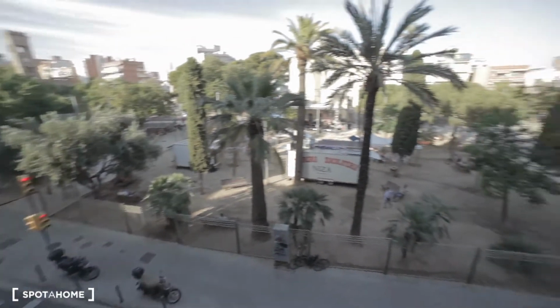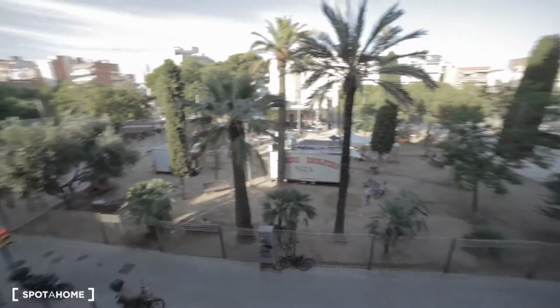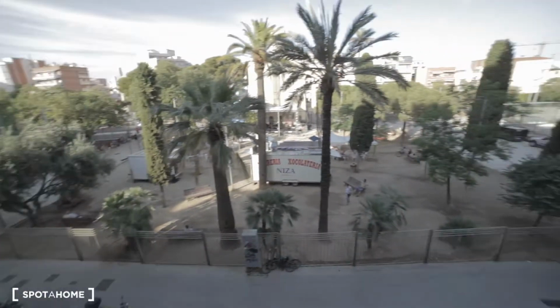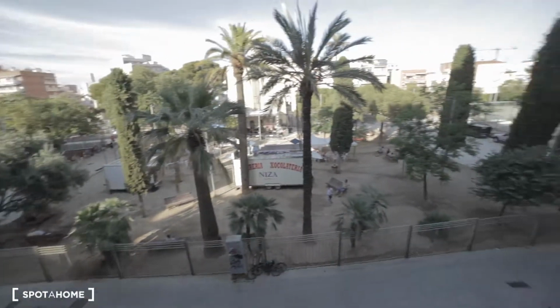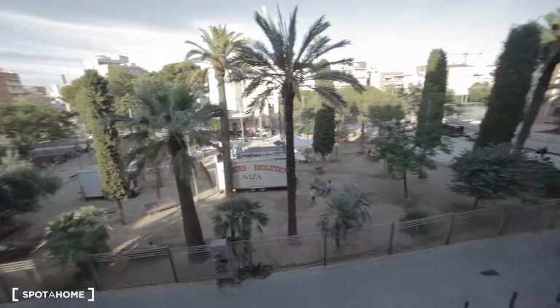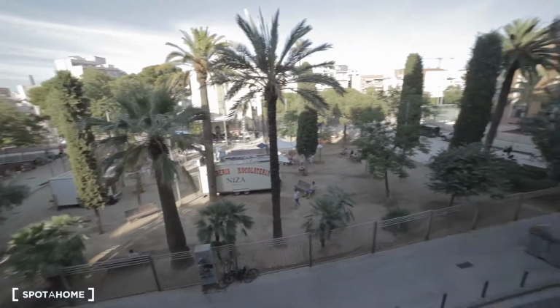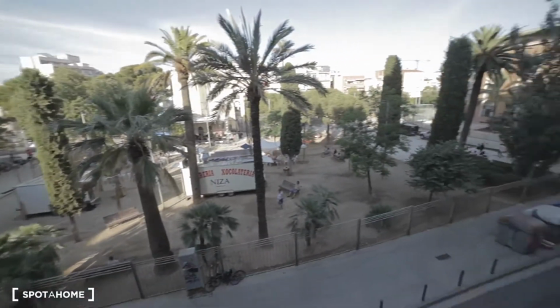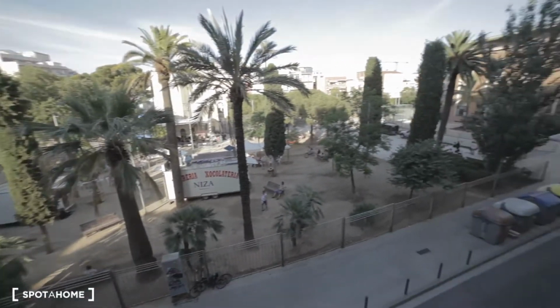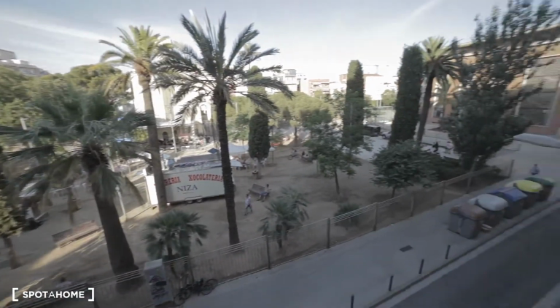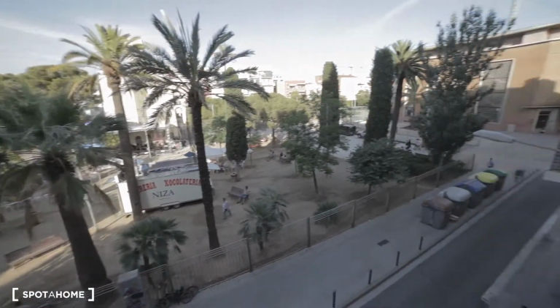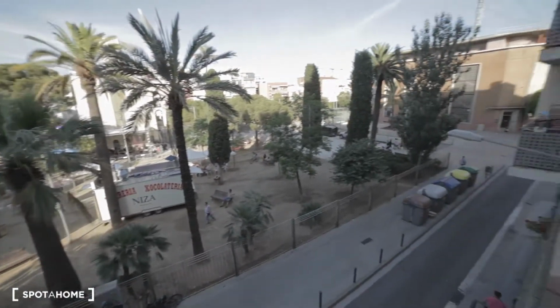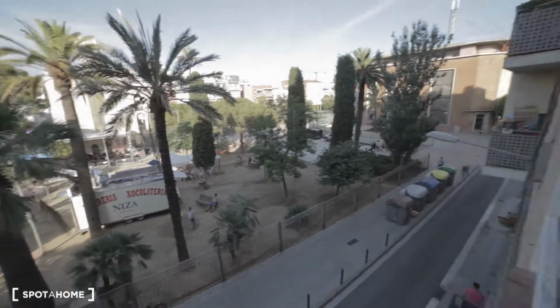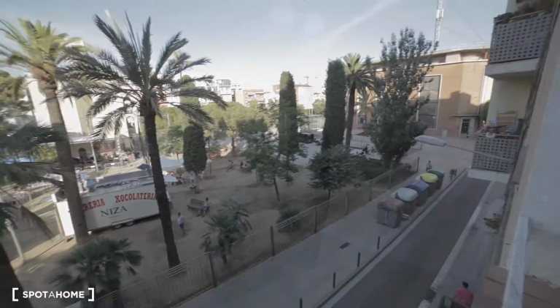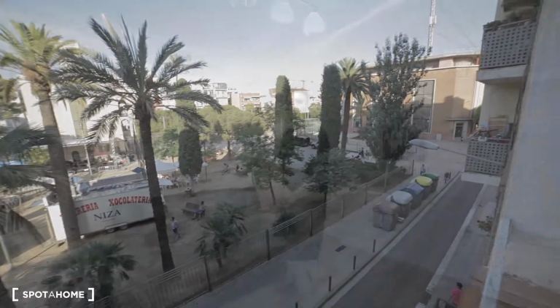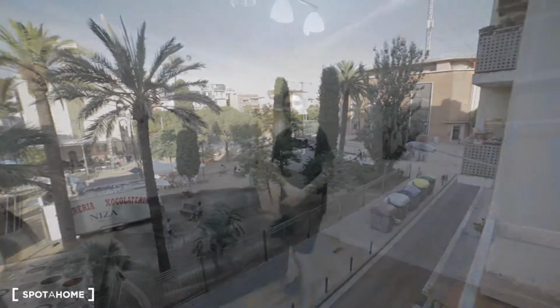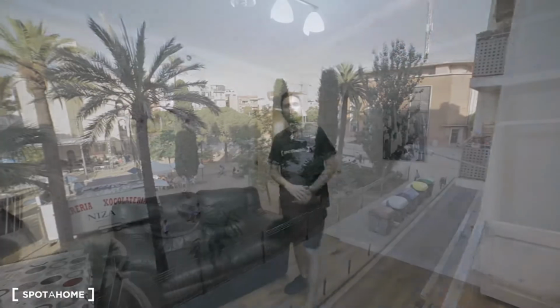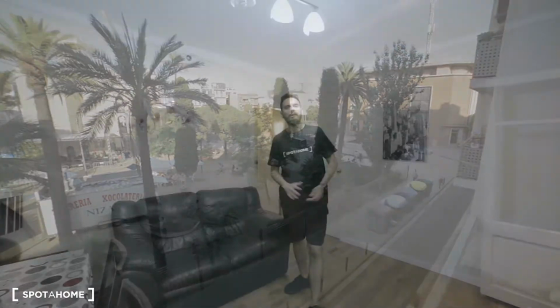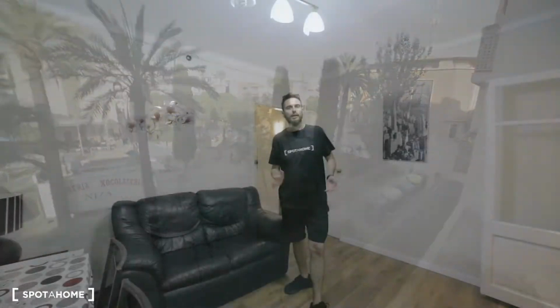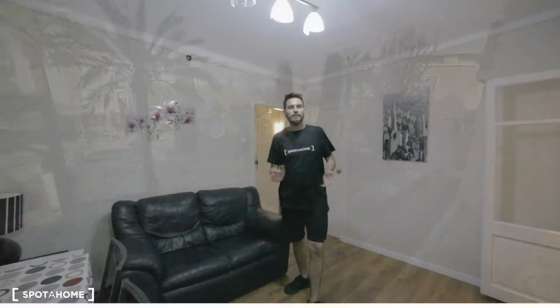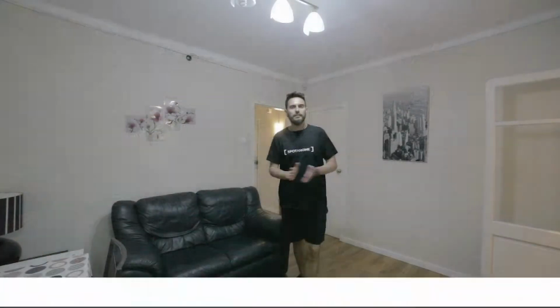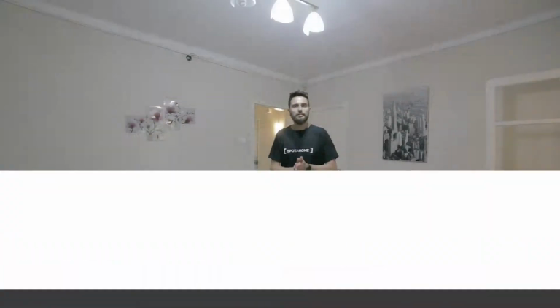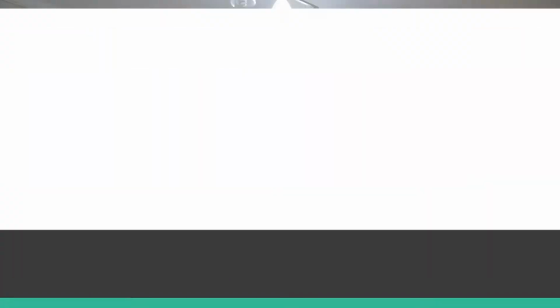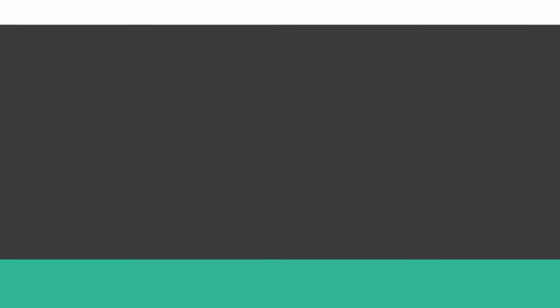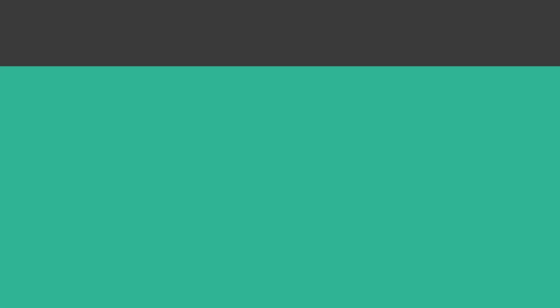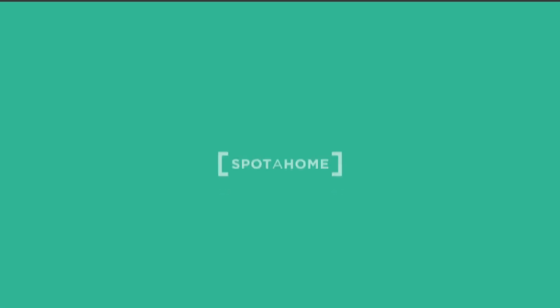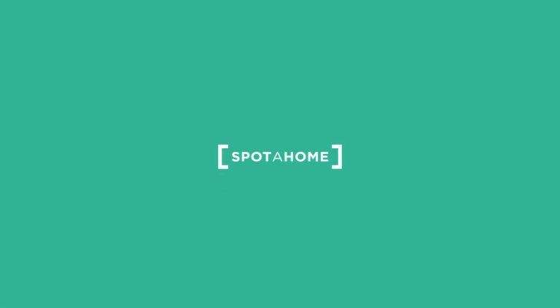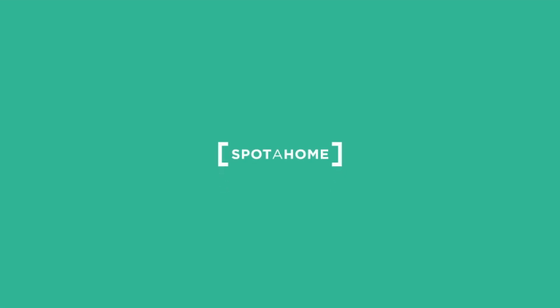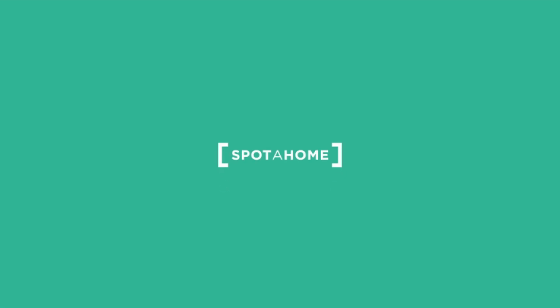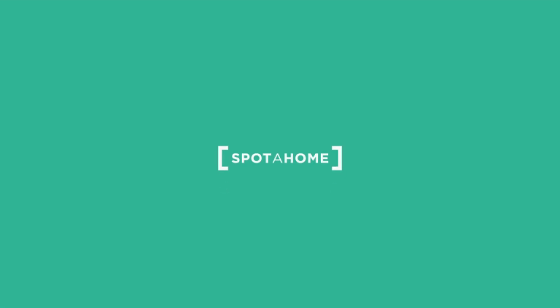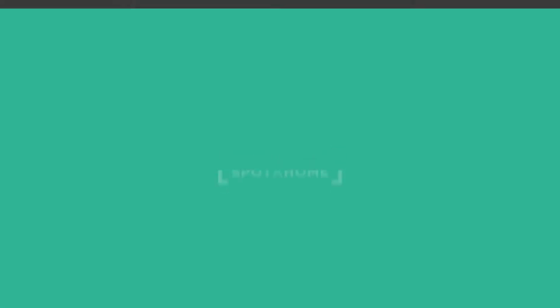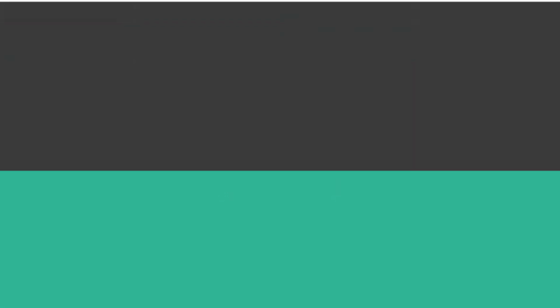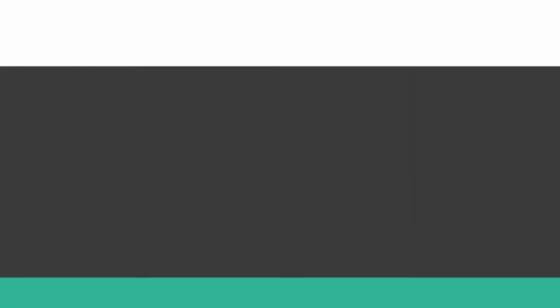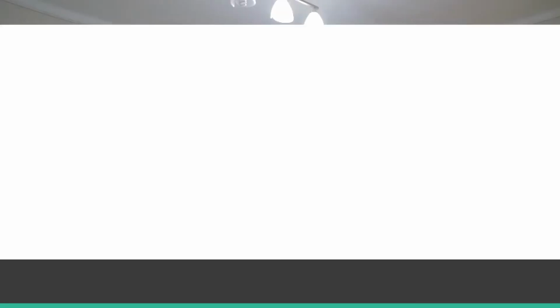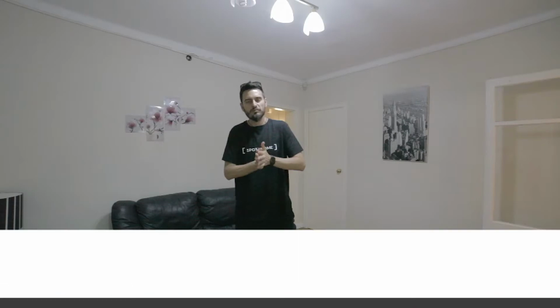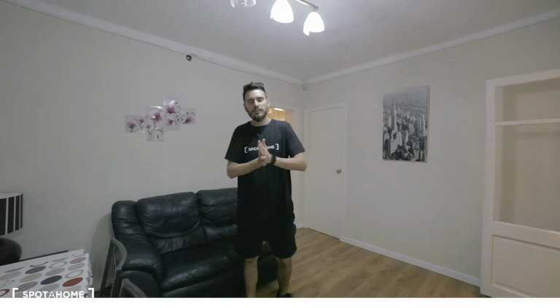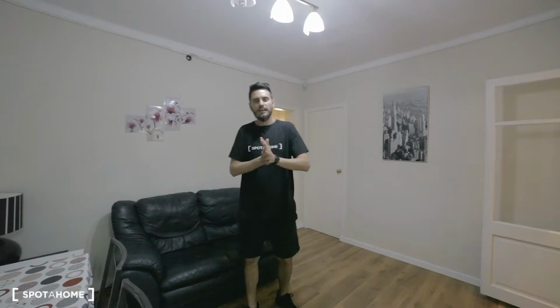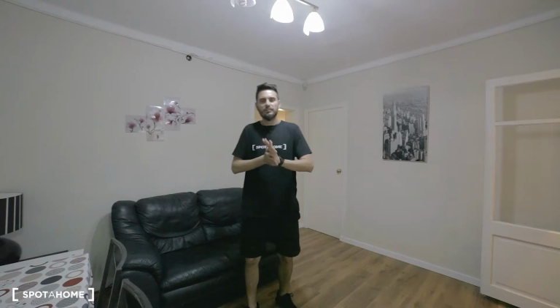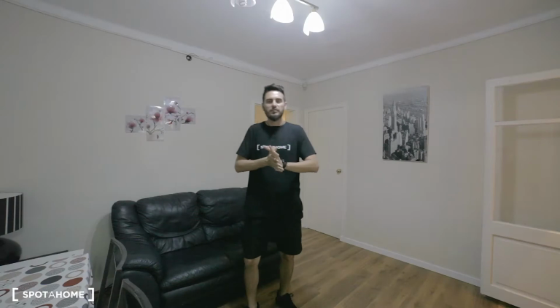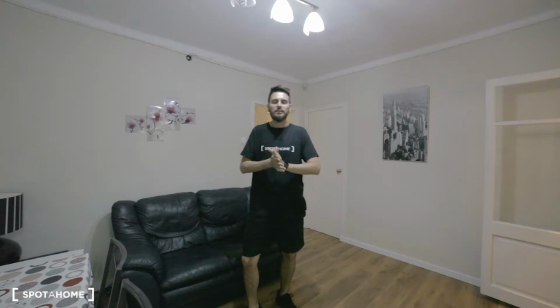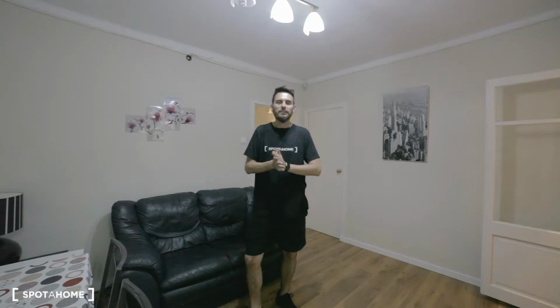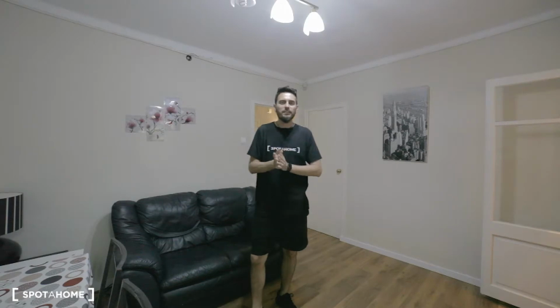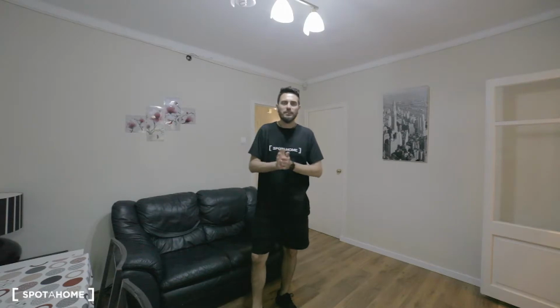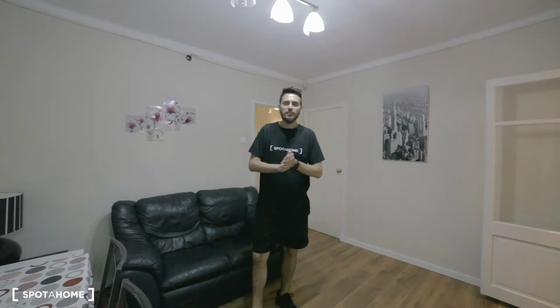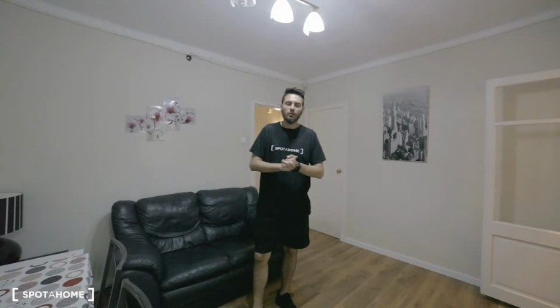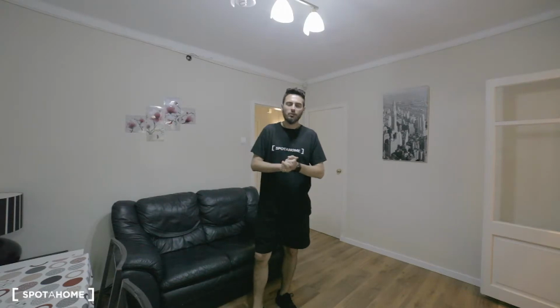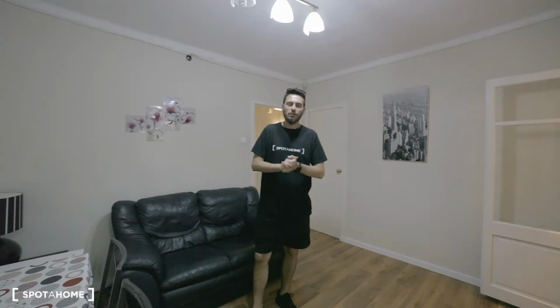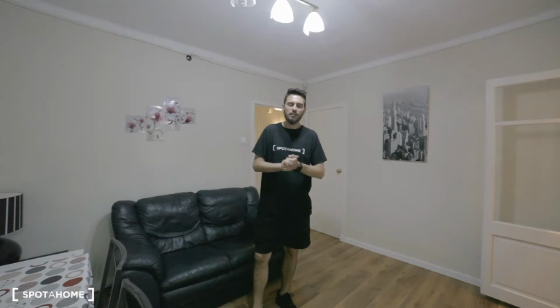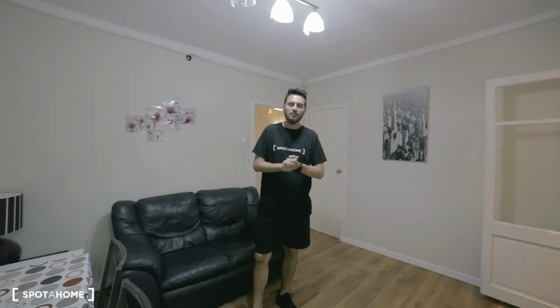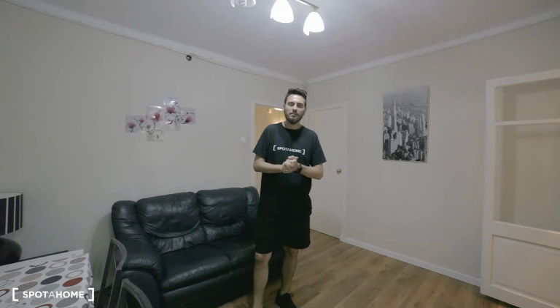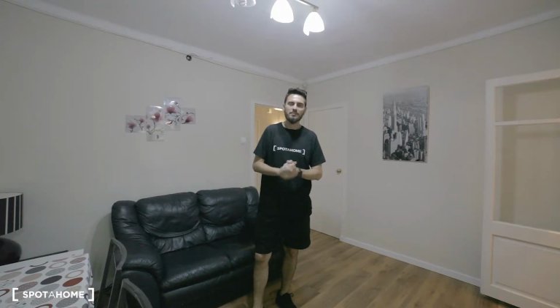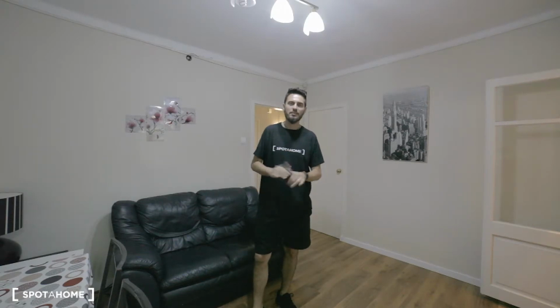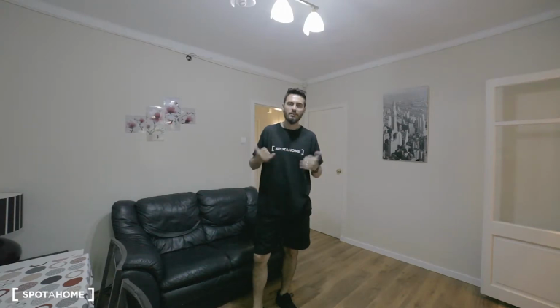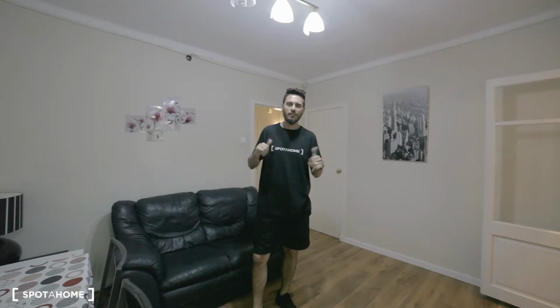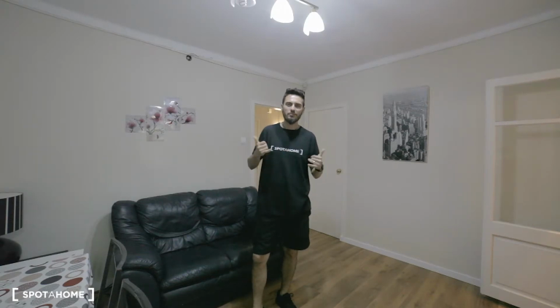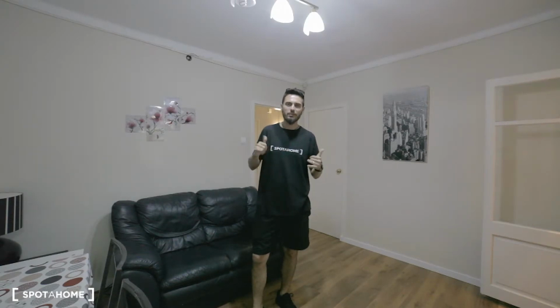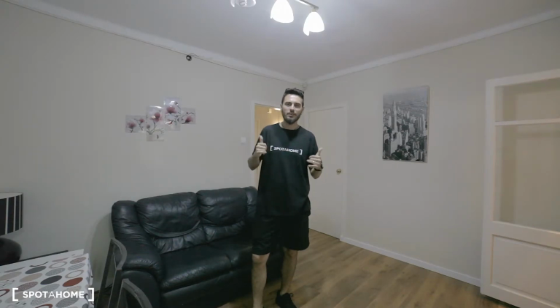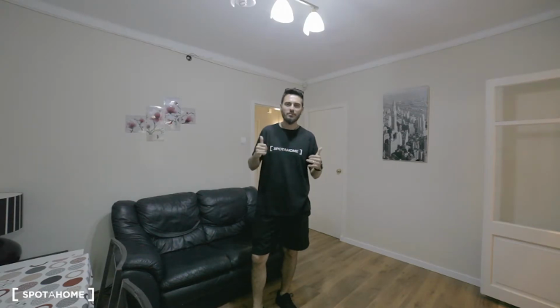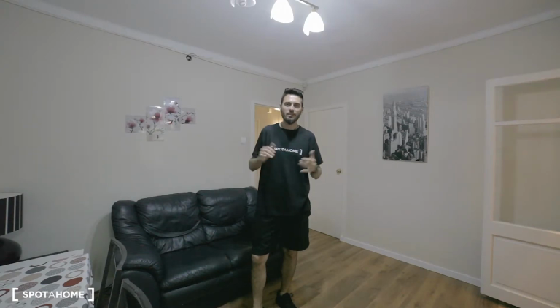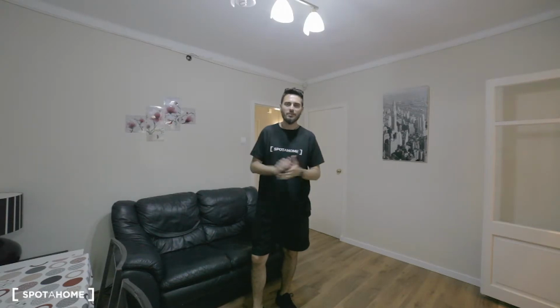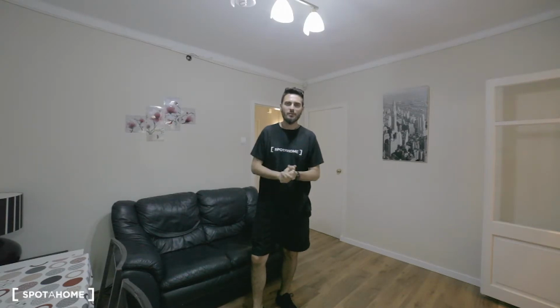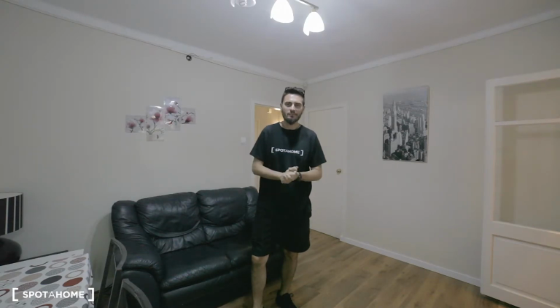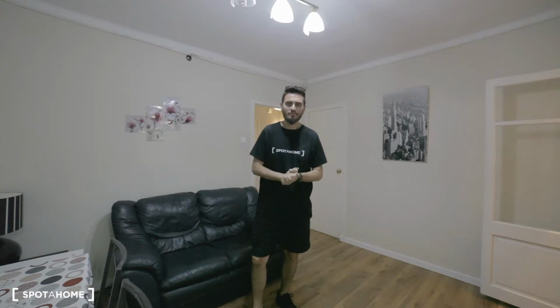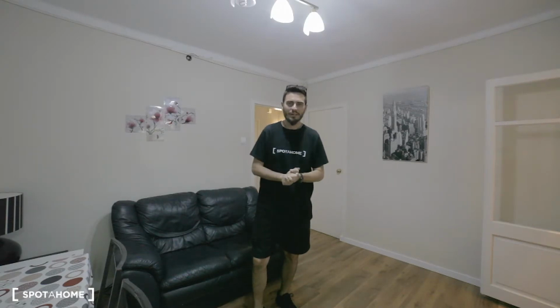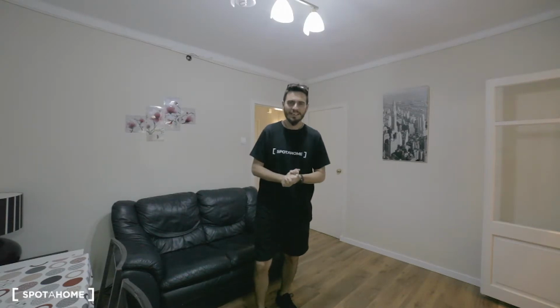That's pretty much it. Hope you enjoyed this flat in Col Blanc — see you on SpotTheHome.com. Bye!